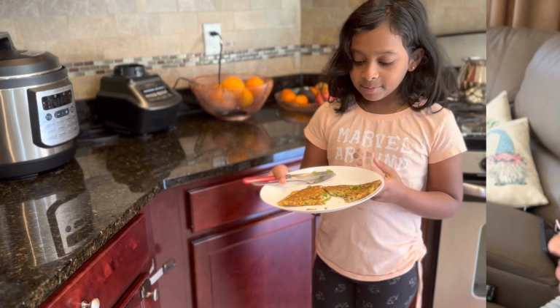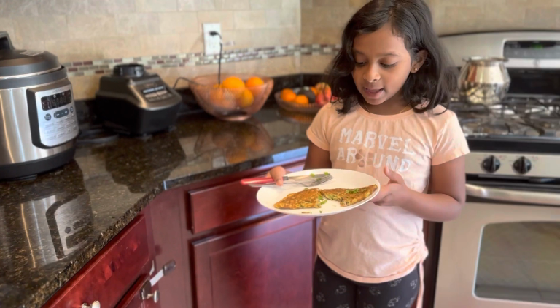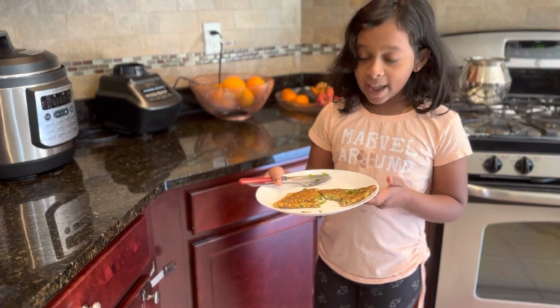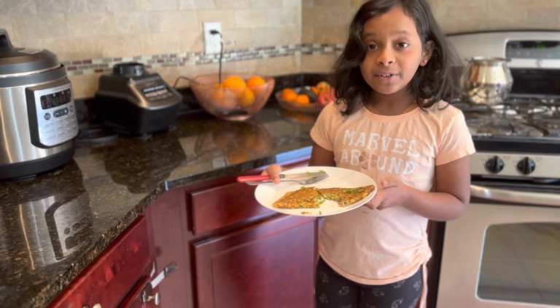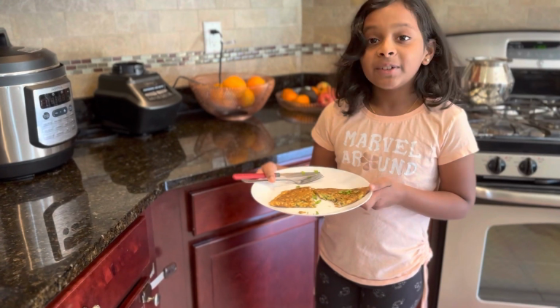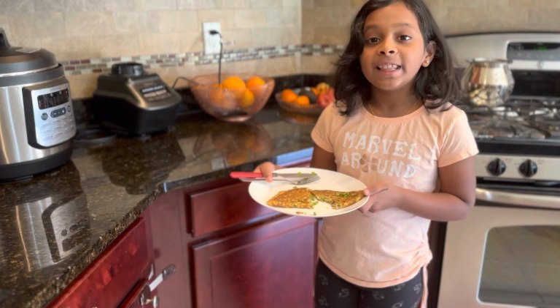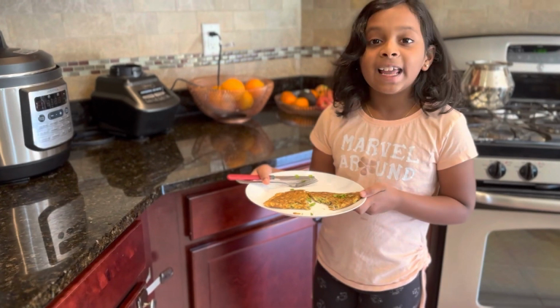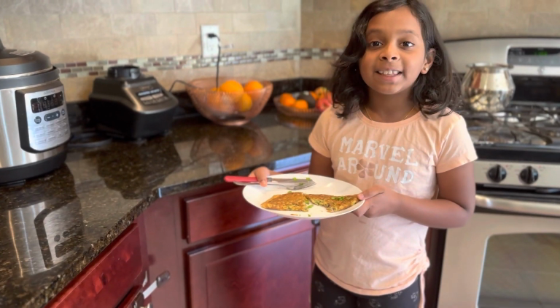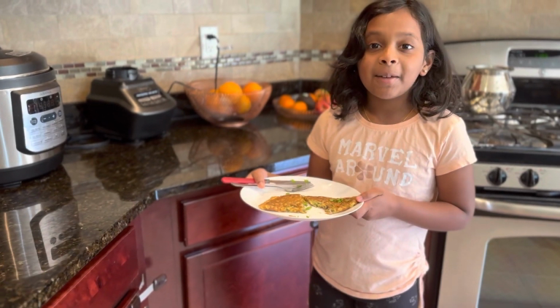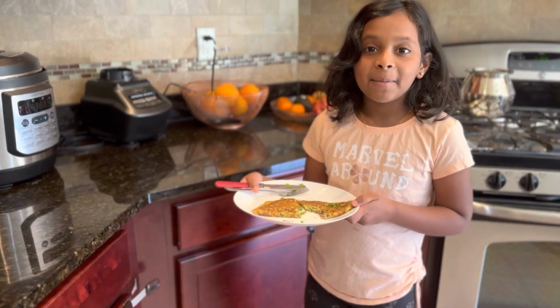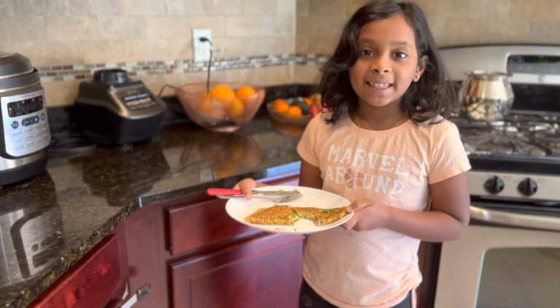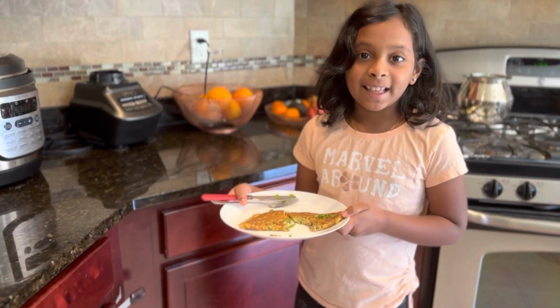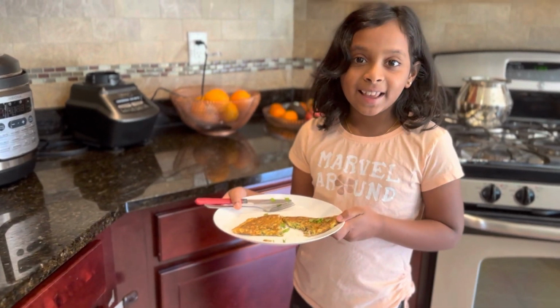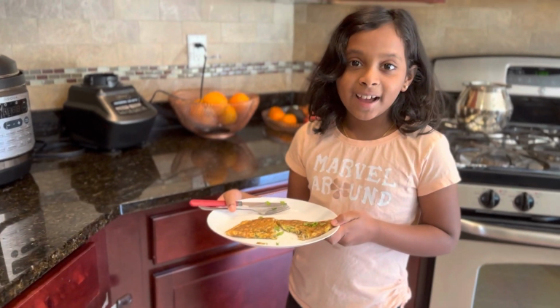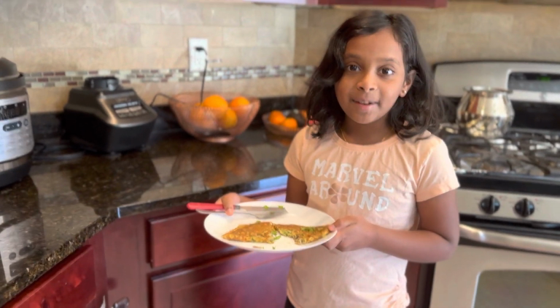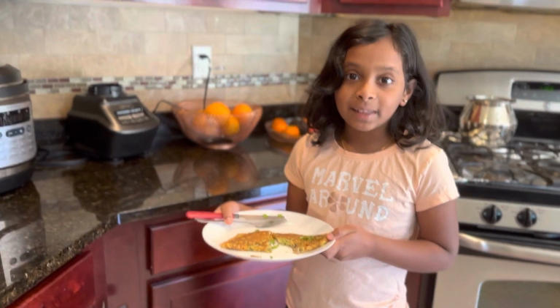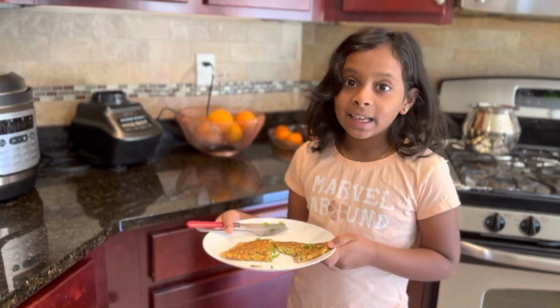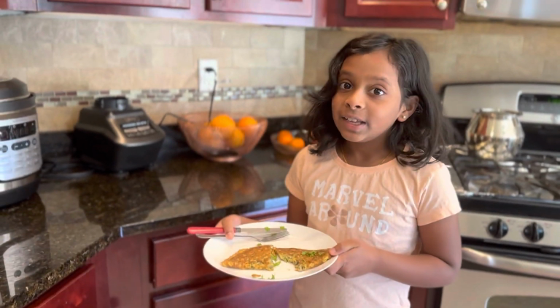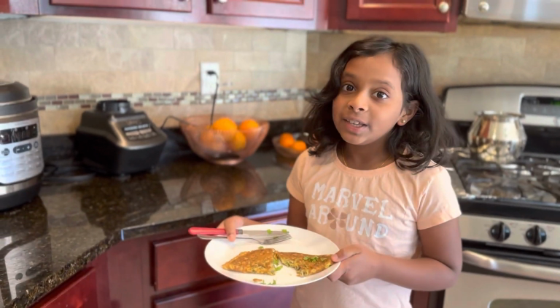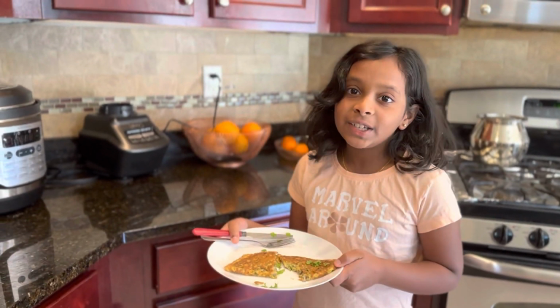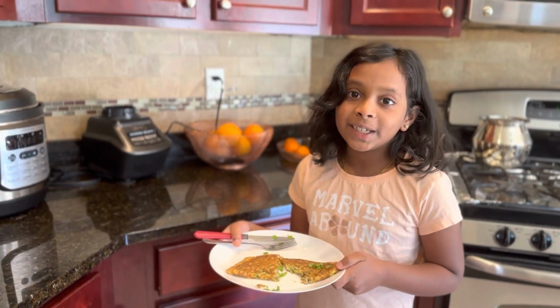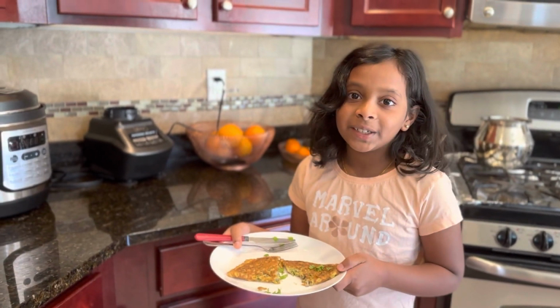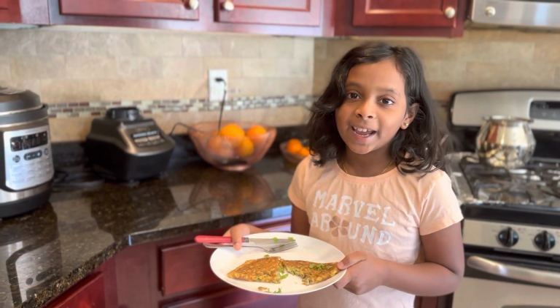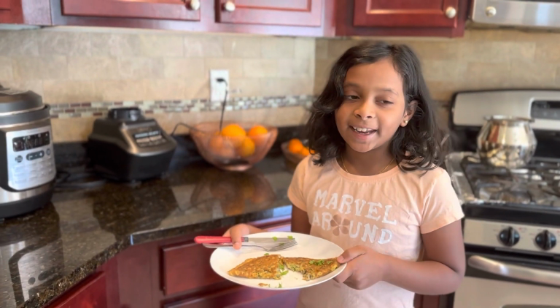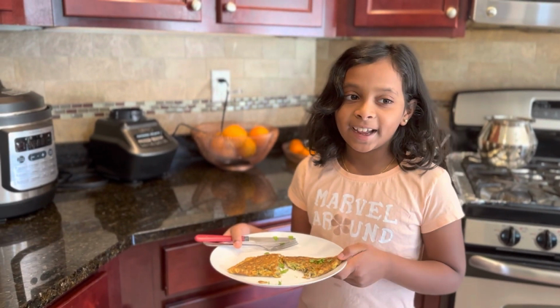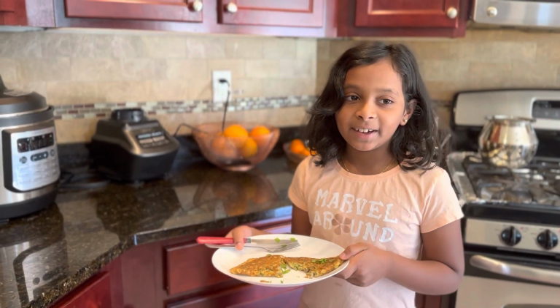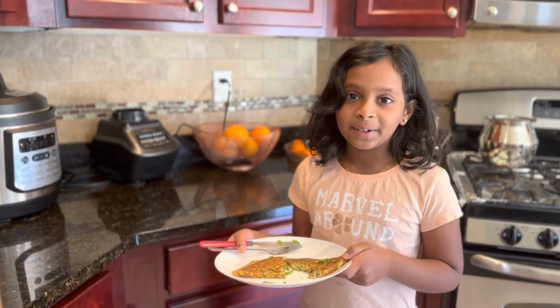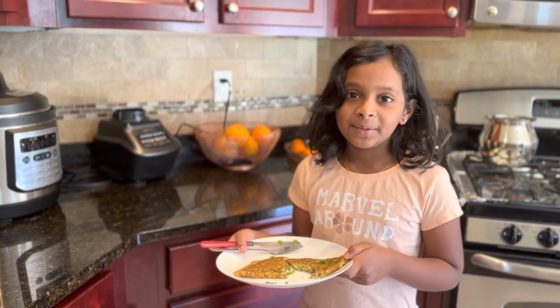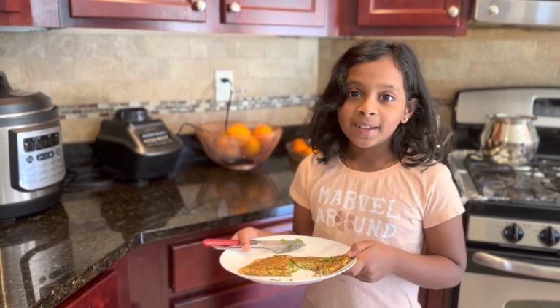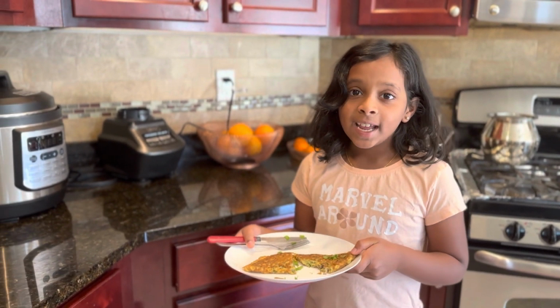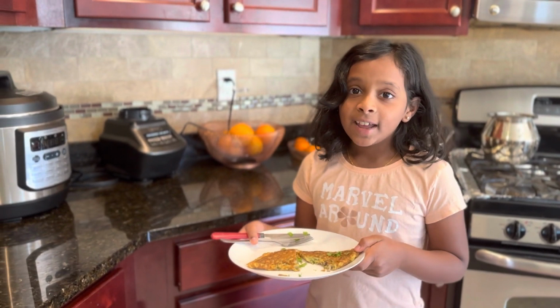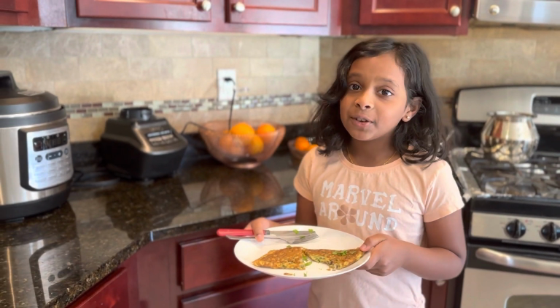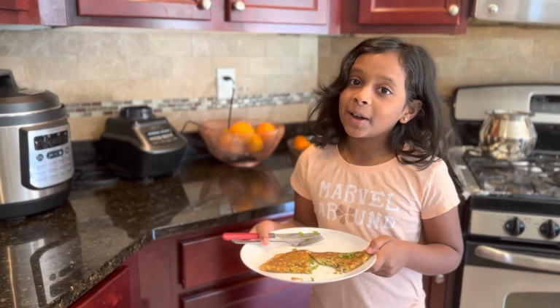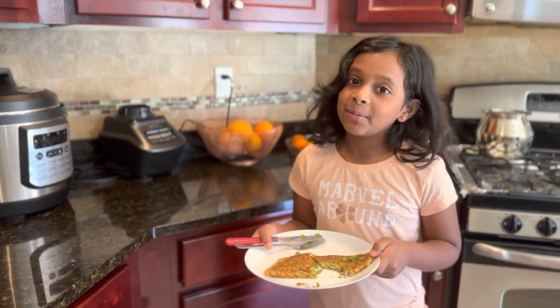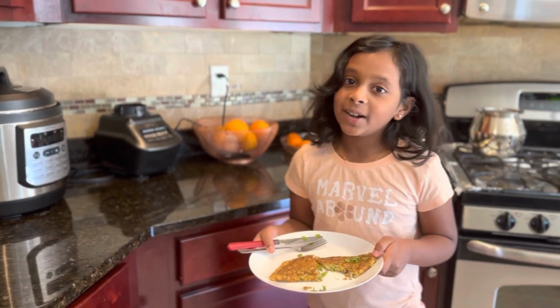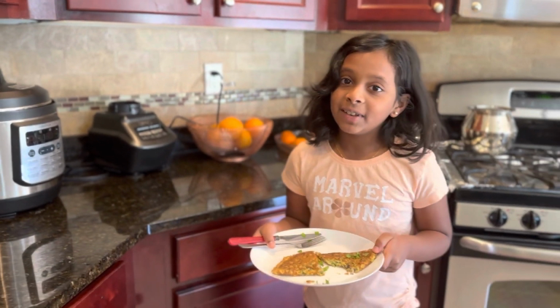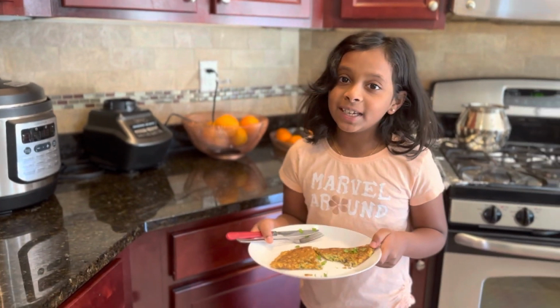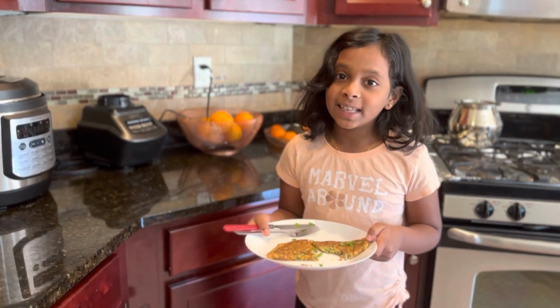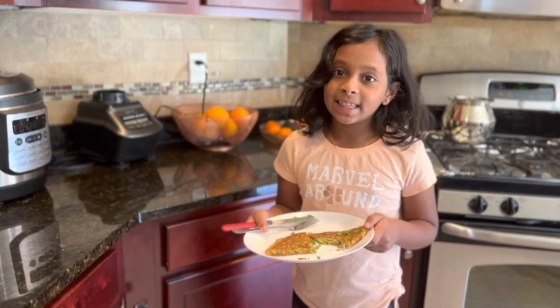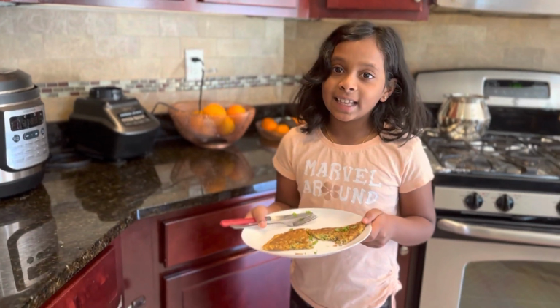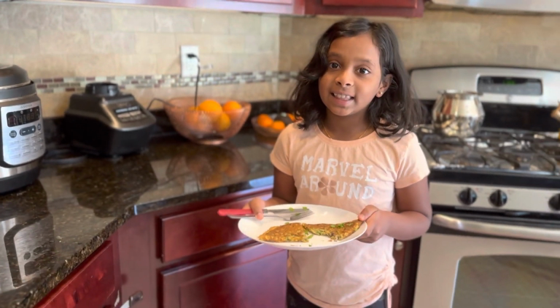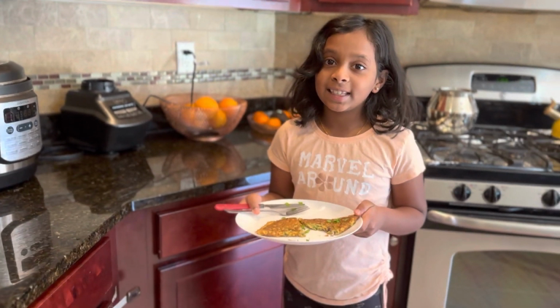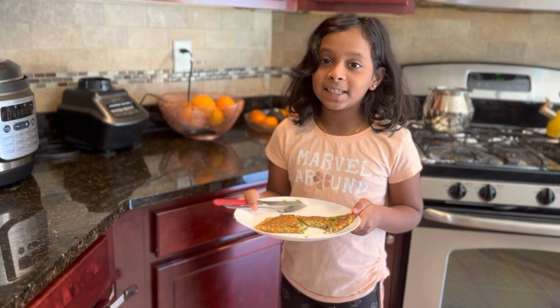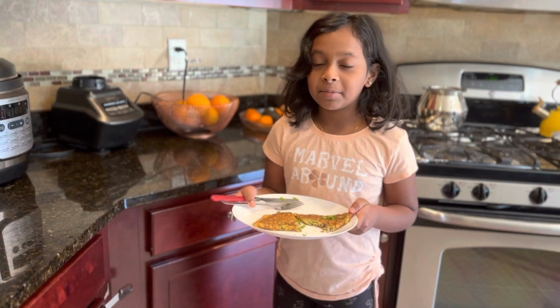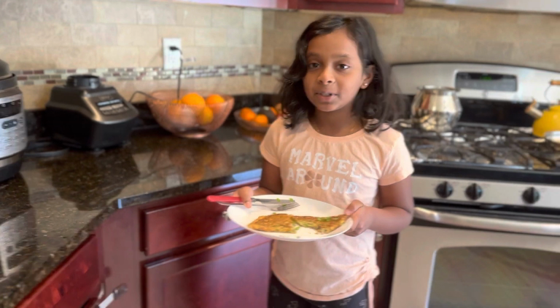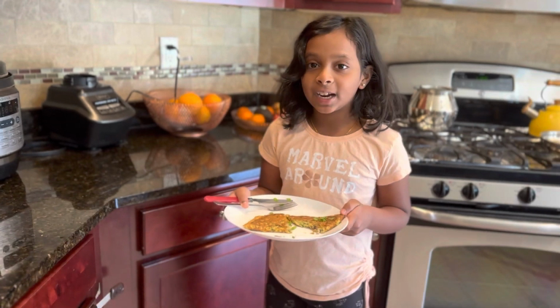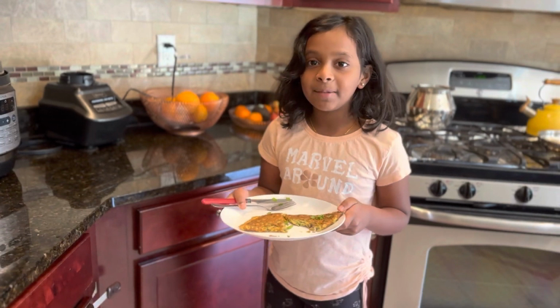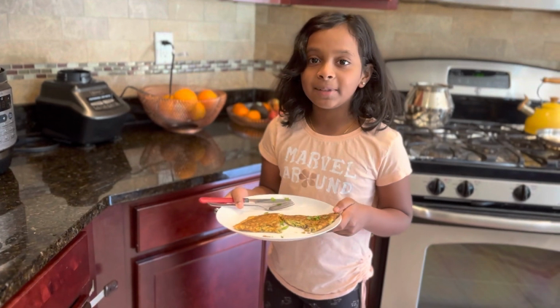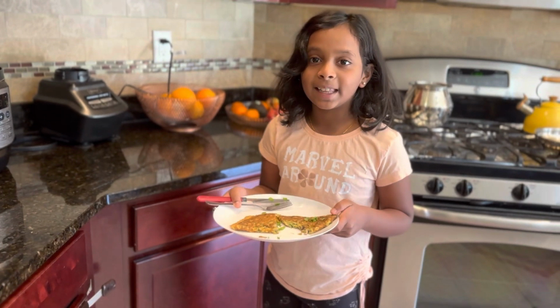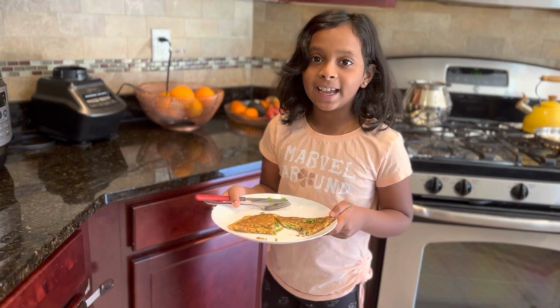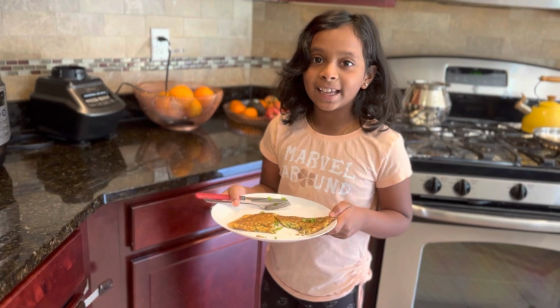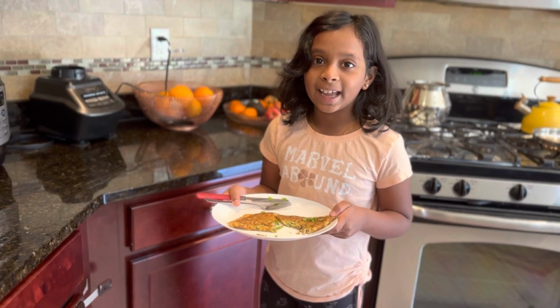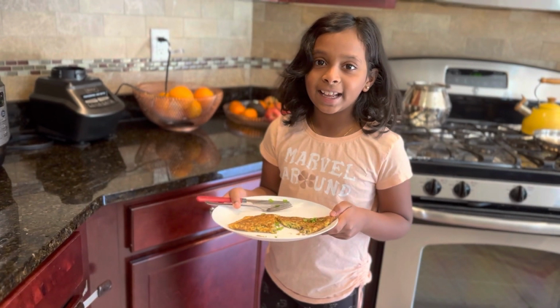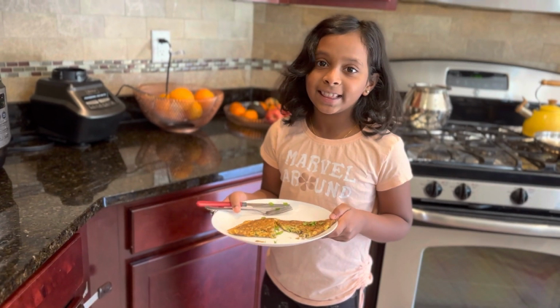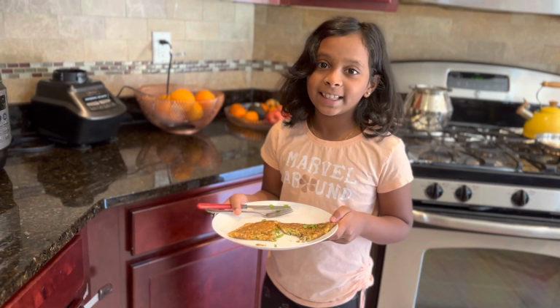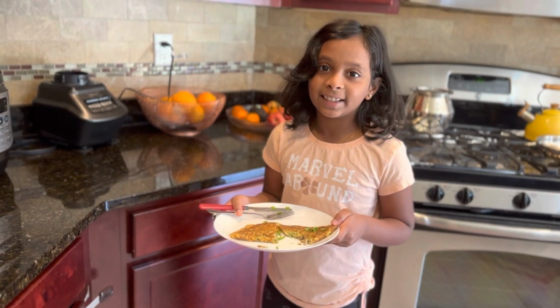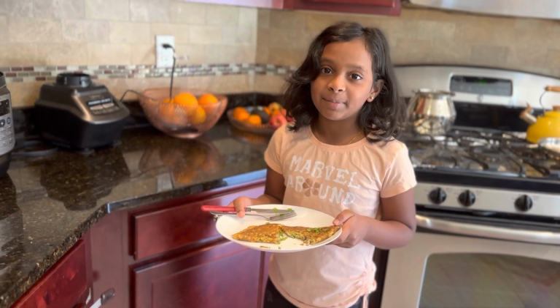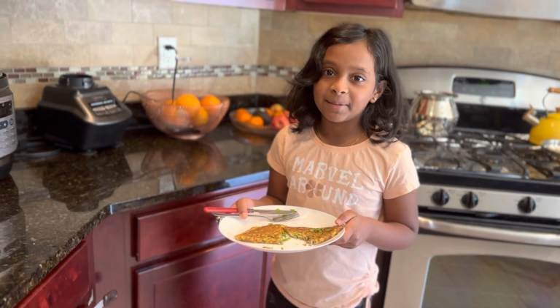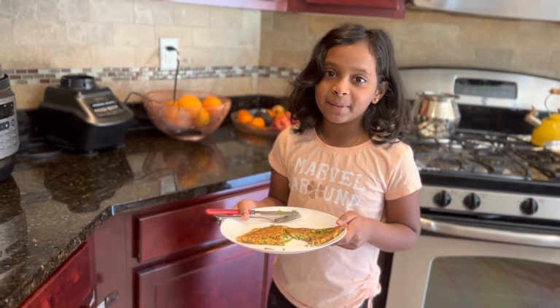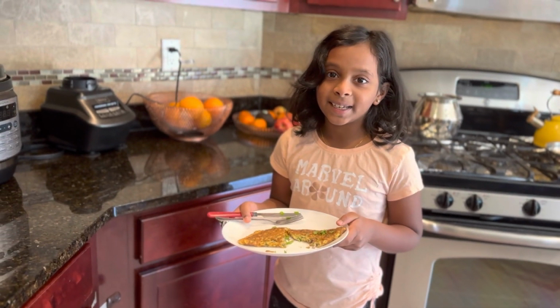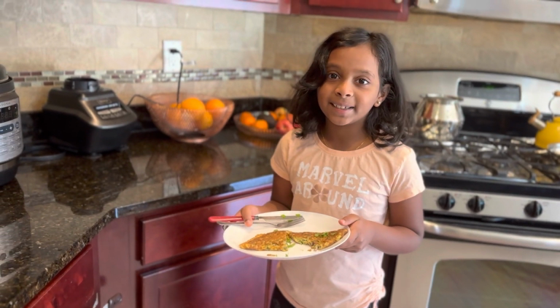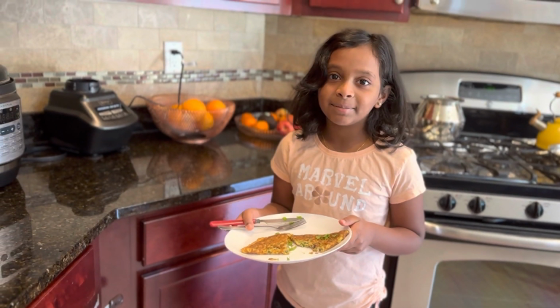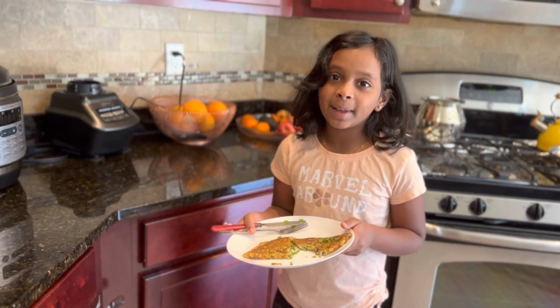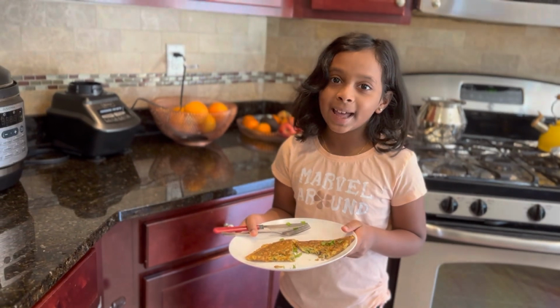Everyone likes my masala omelet — you should try it at home! If you want more videos like this, subscribe, like, and hit the bell button. Bye!